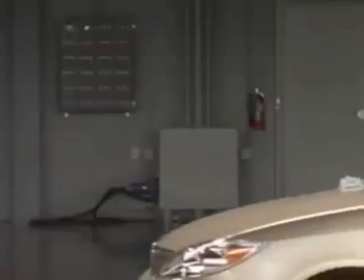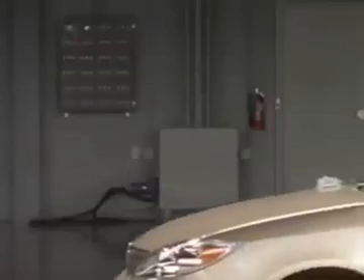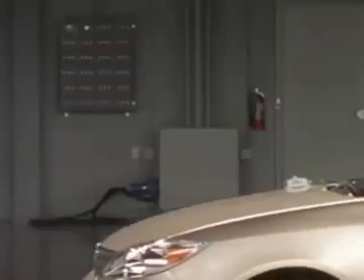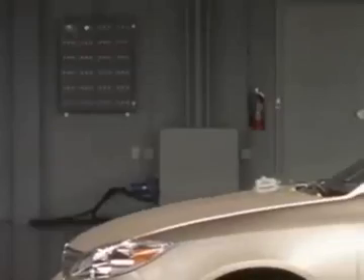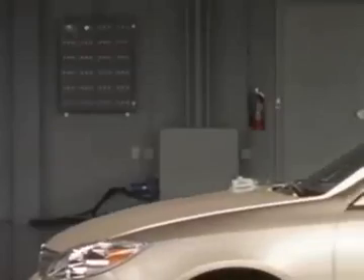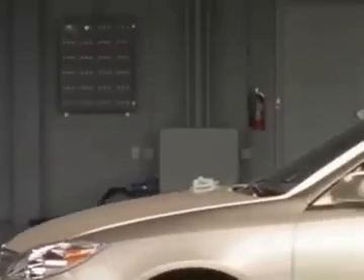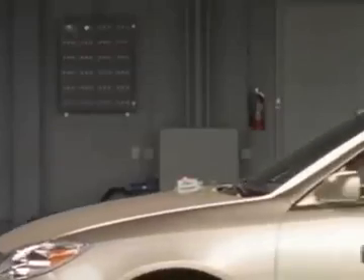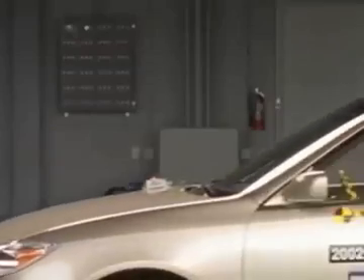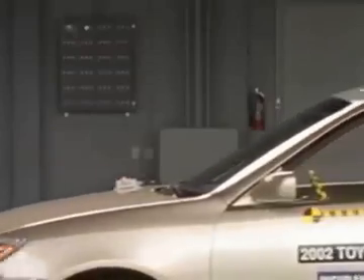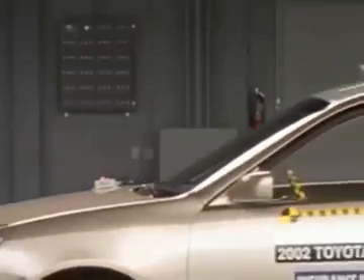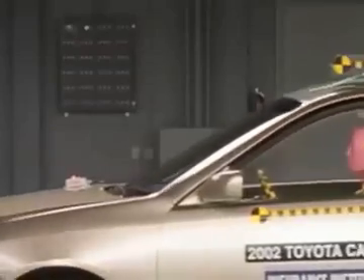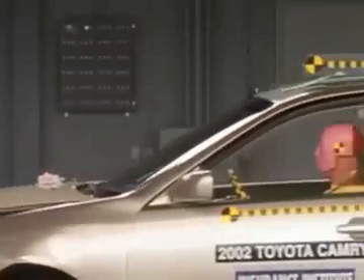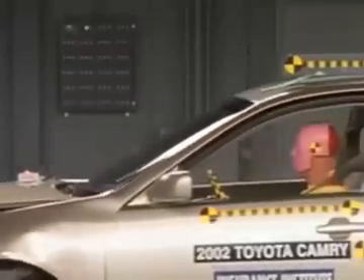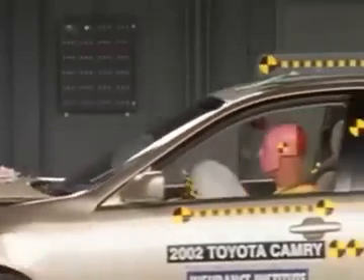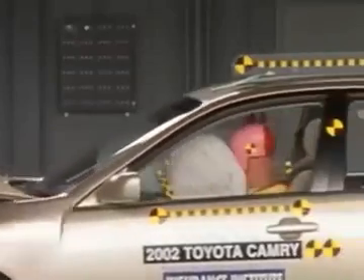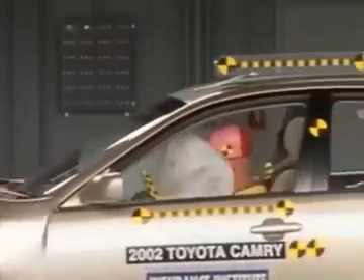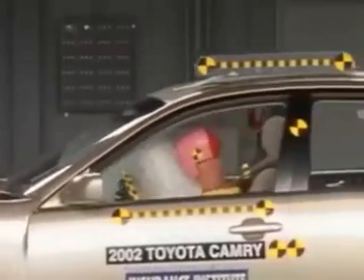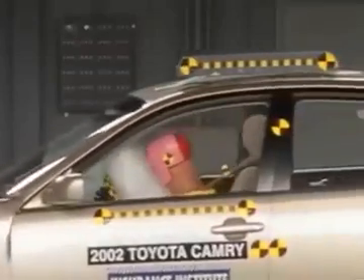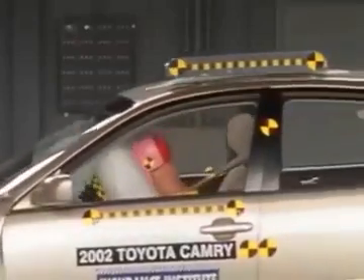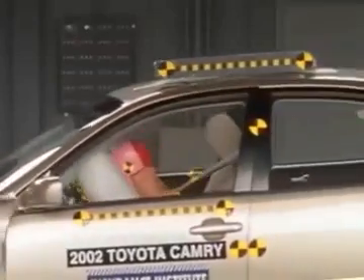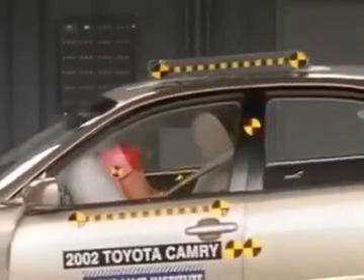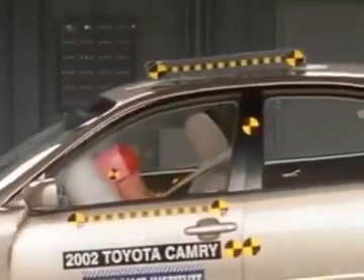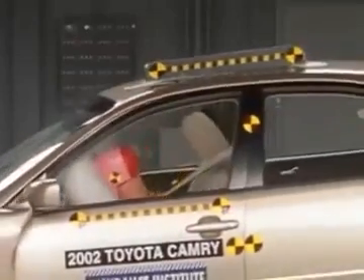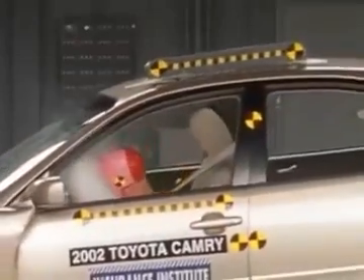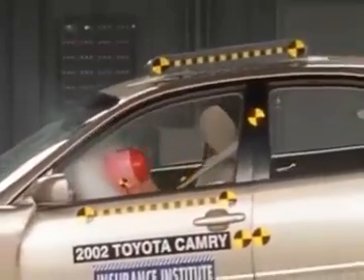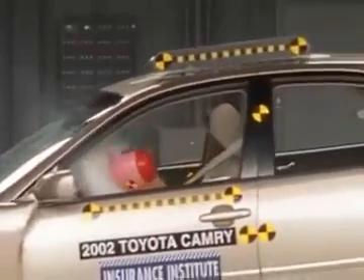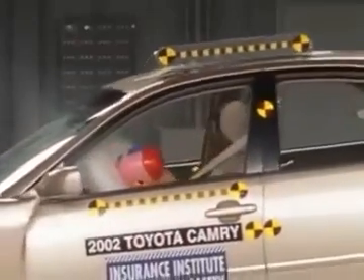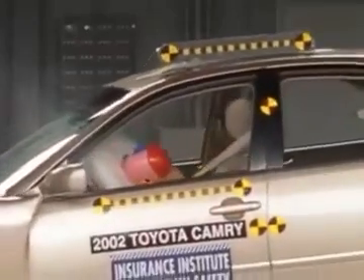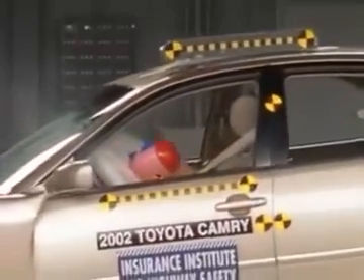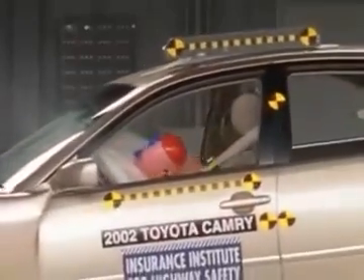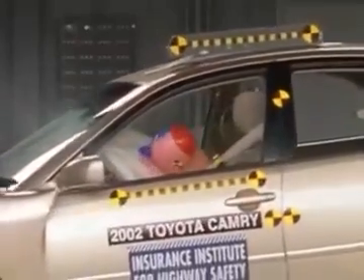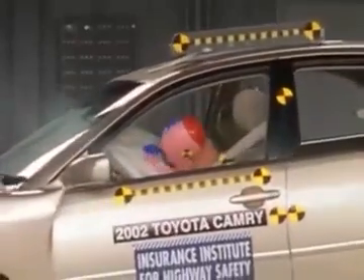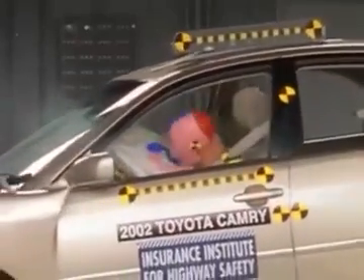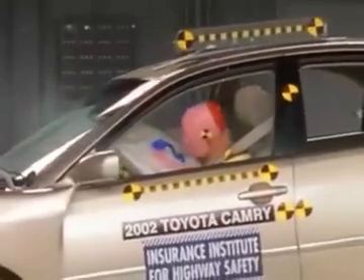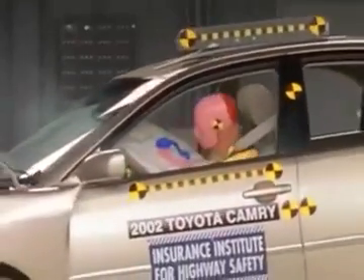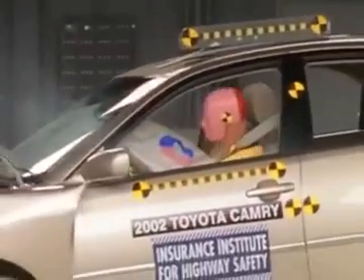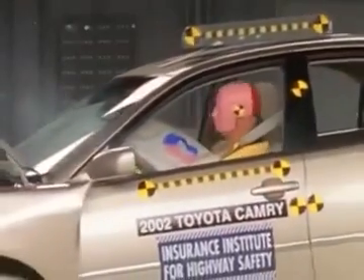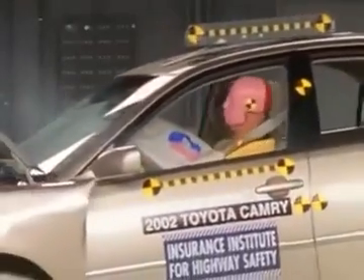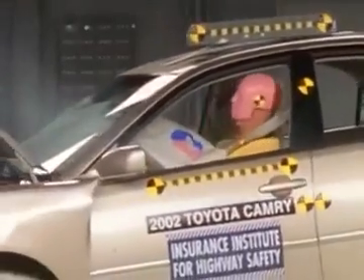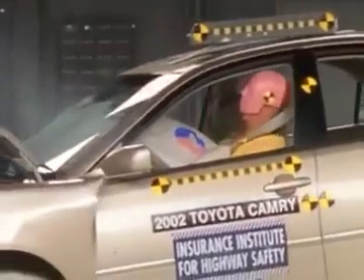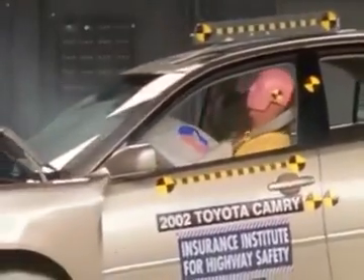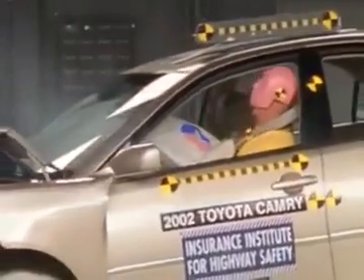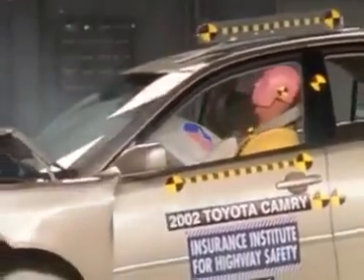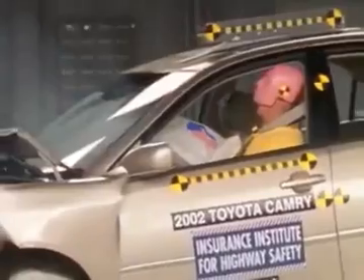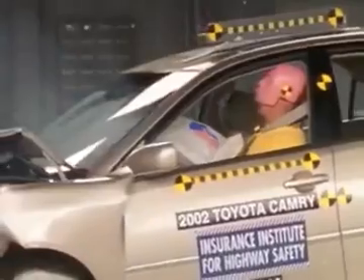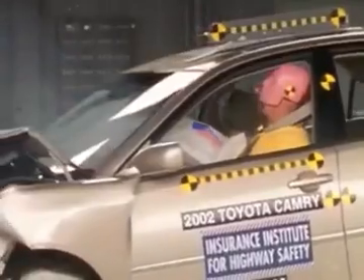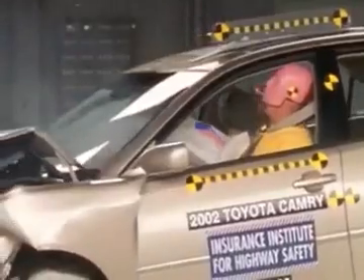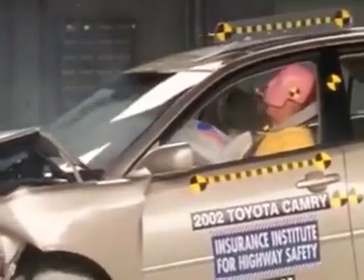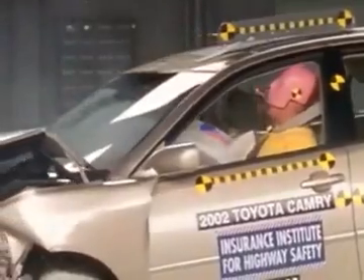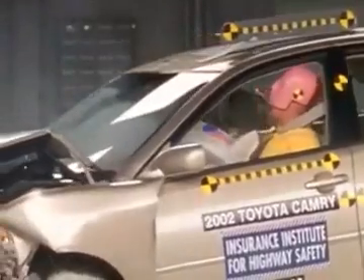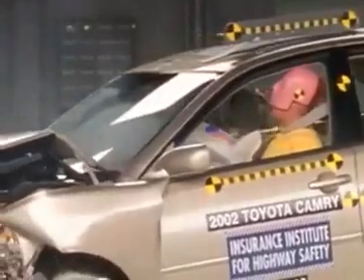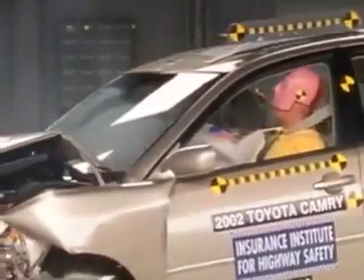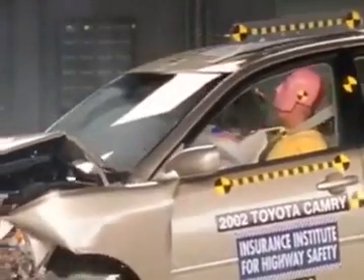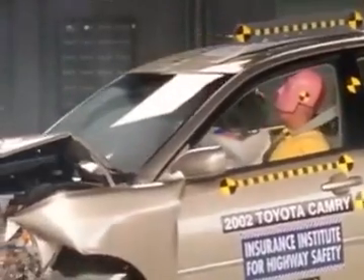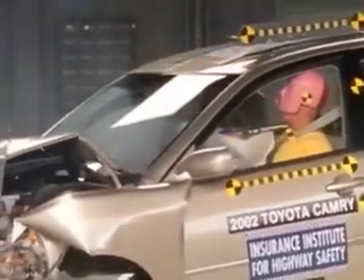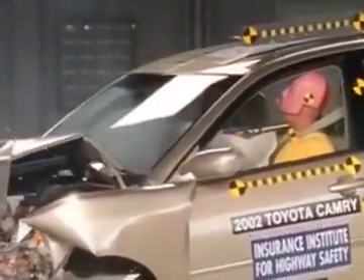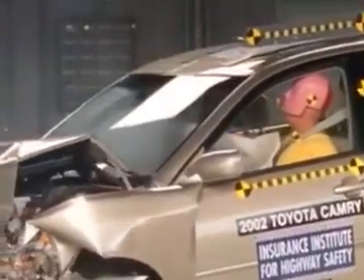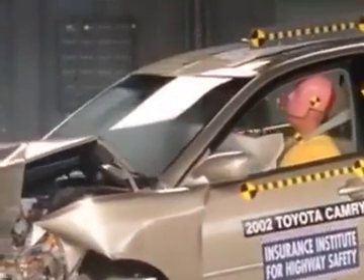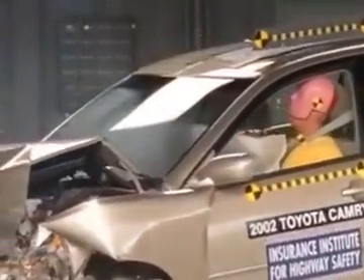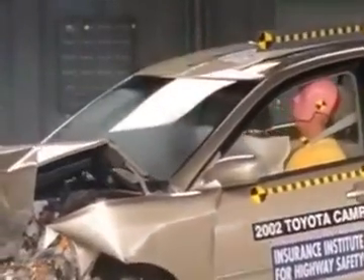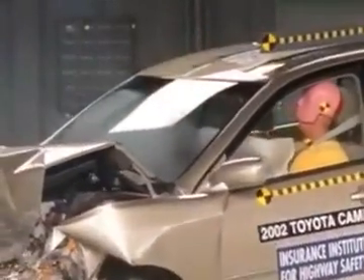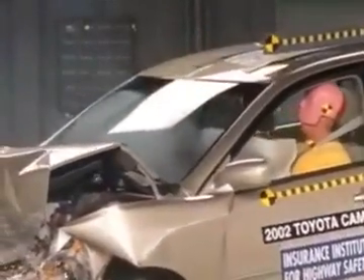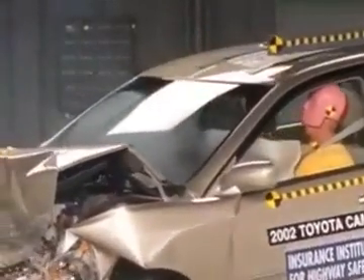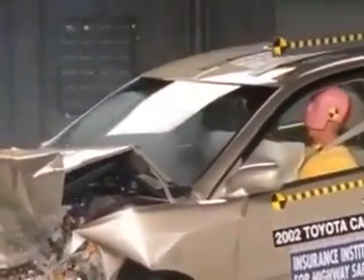But, as you can see in this close-up, the head and chest are well protected, and the Camry earns the Institute's highest rating of good.